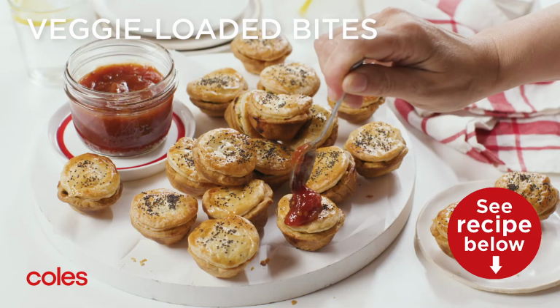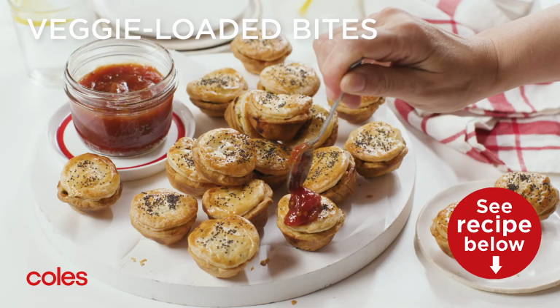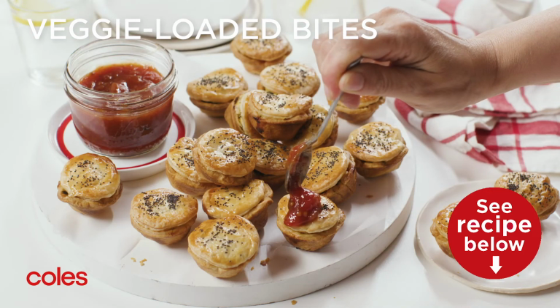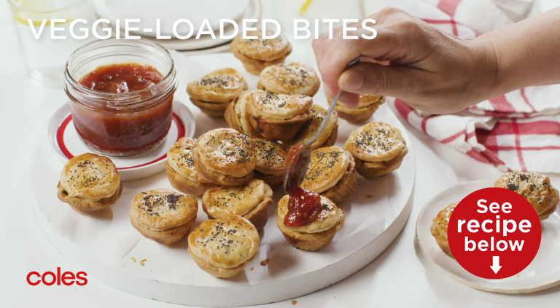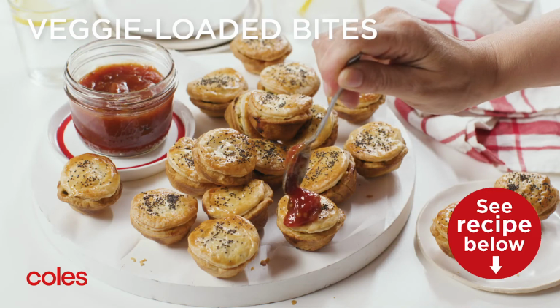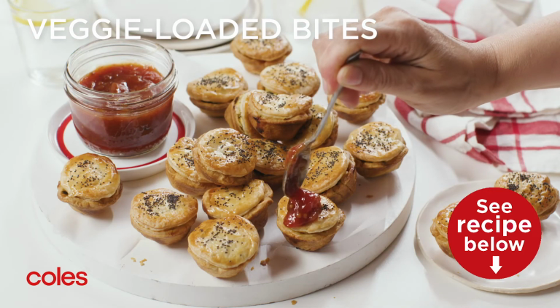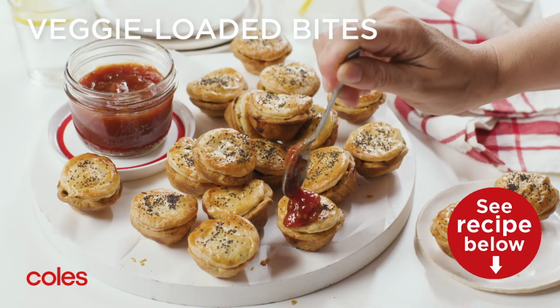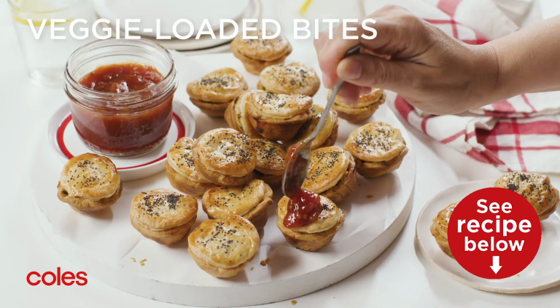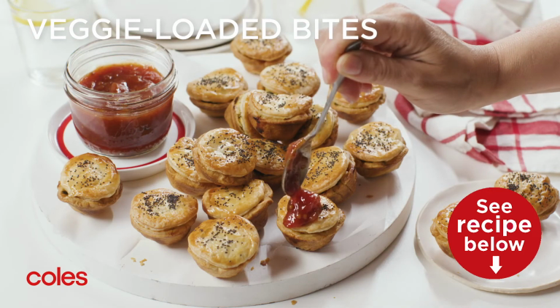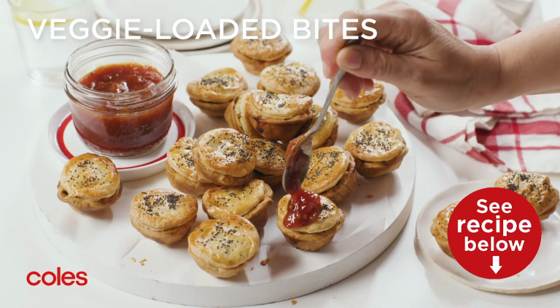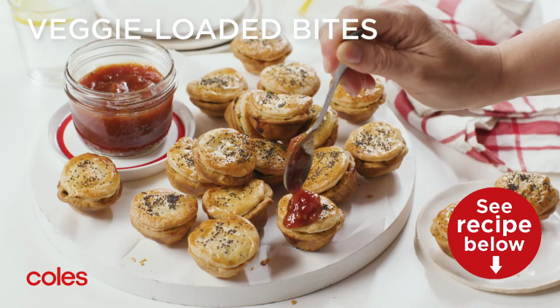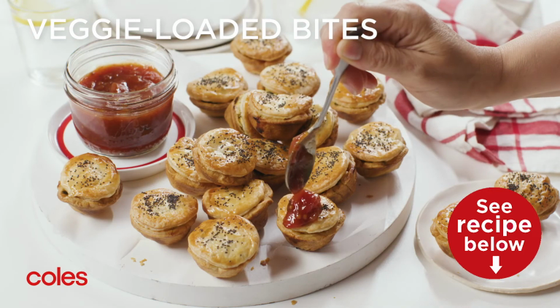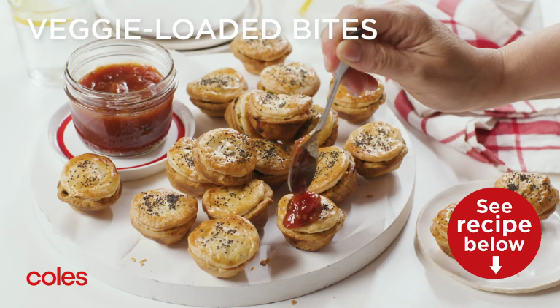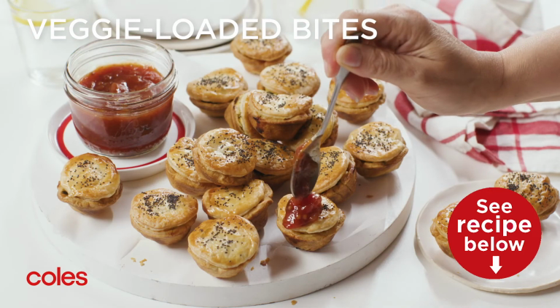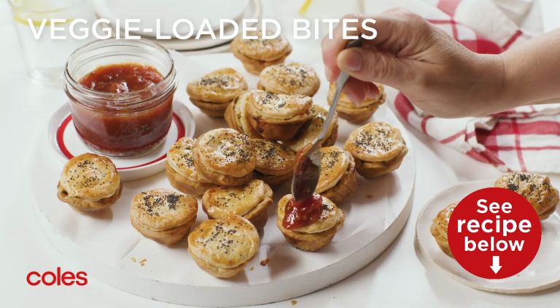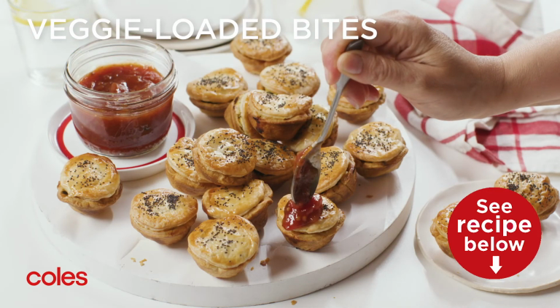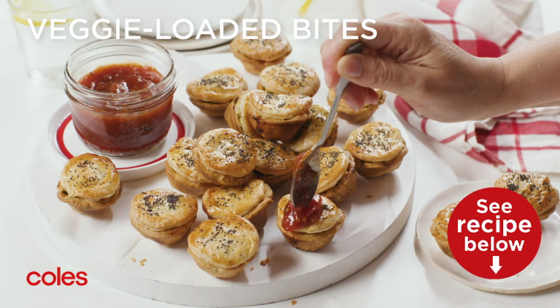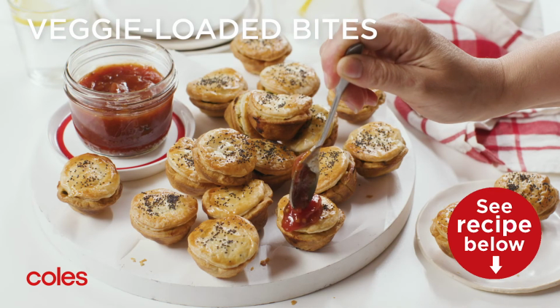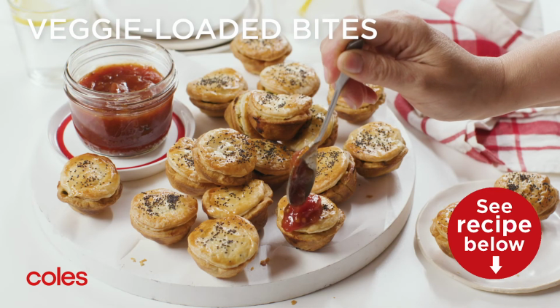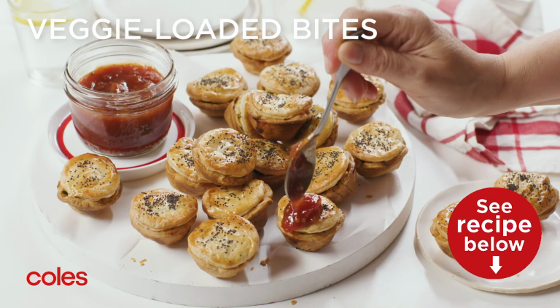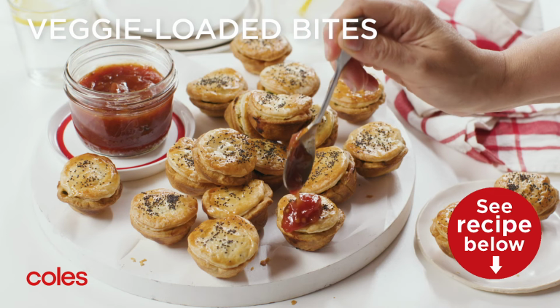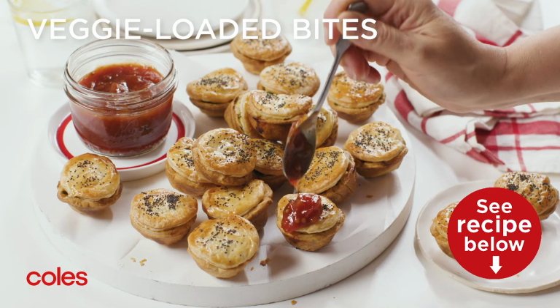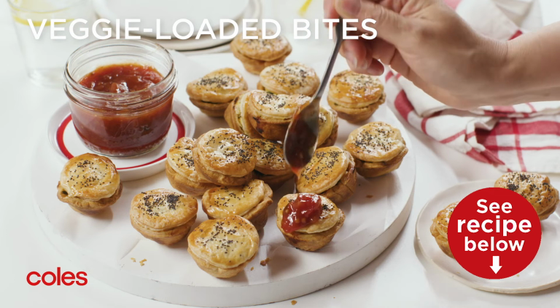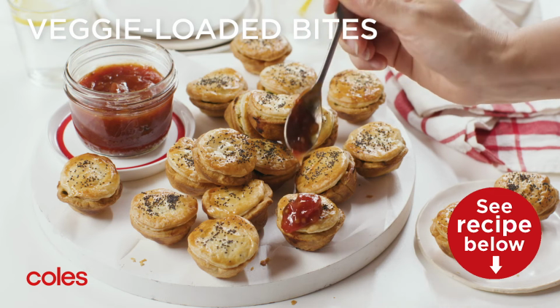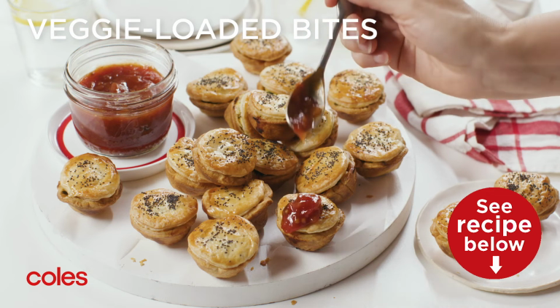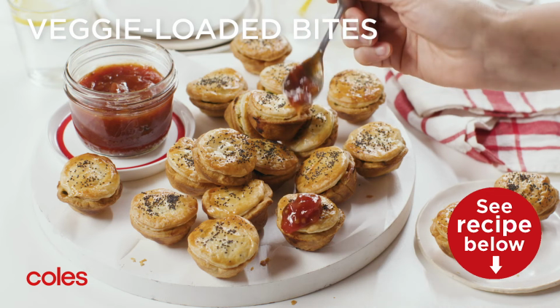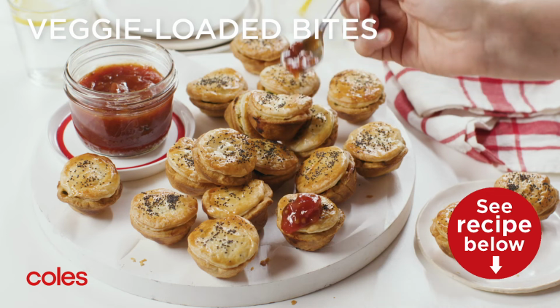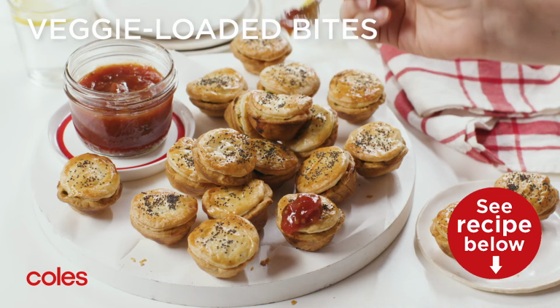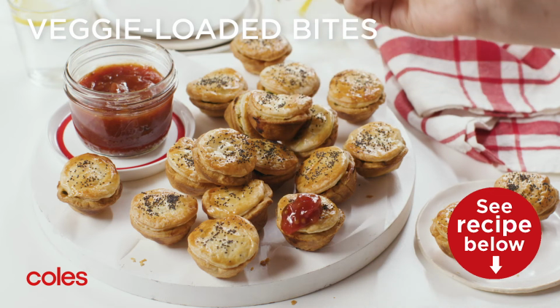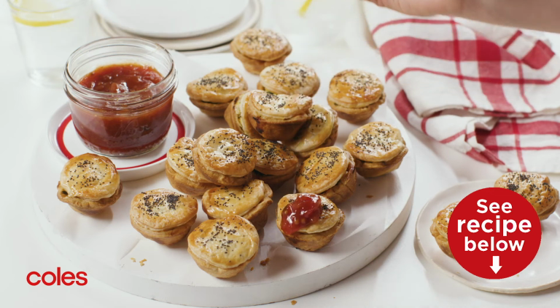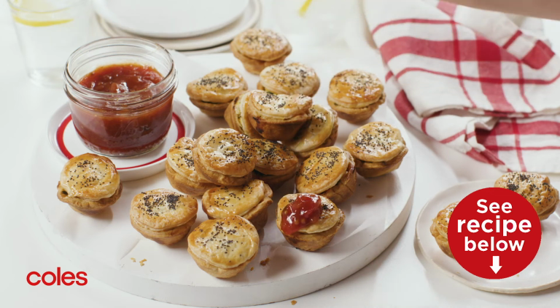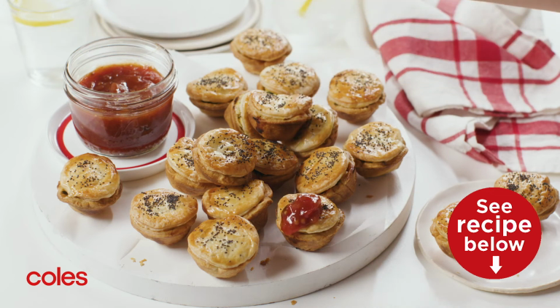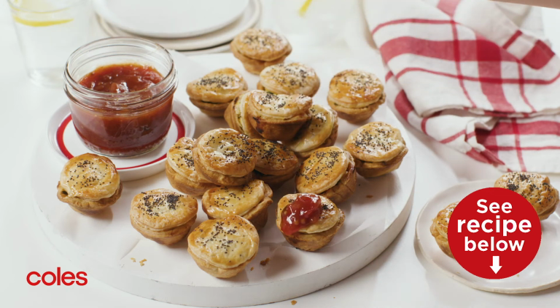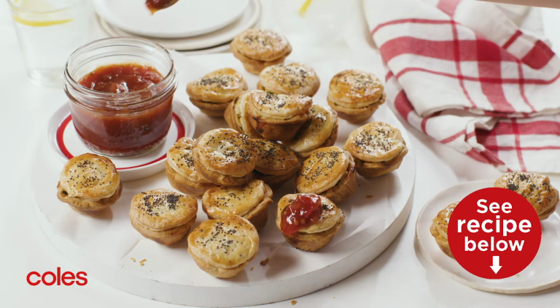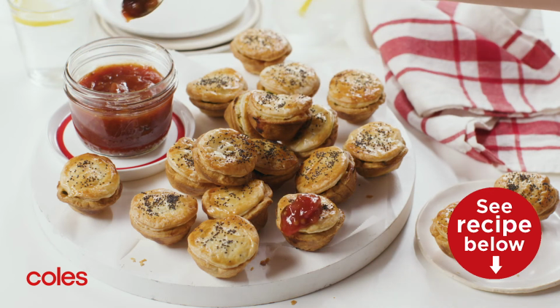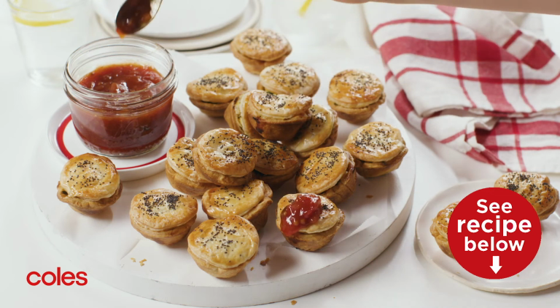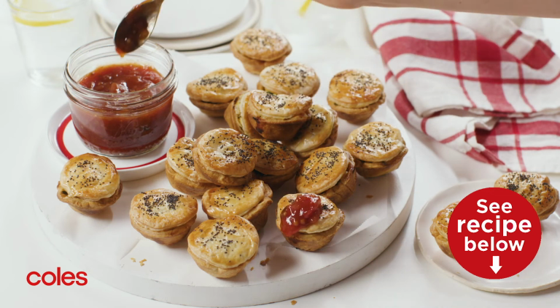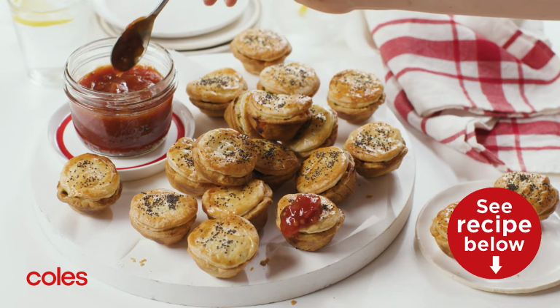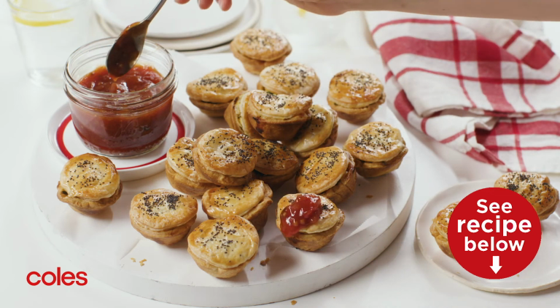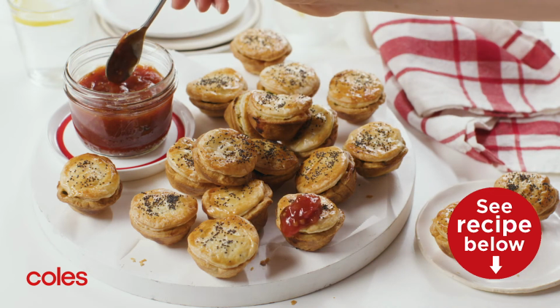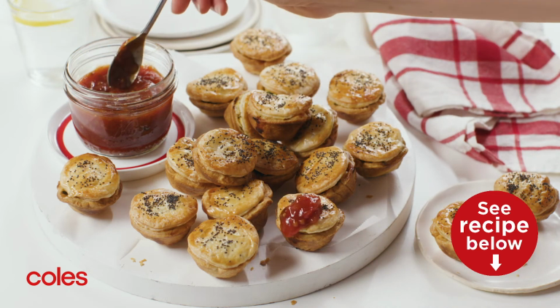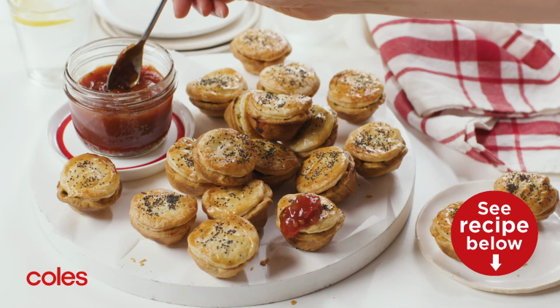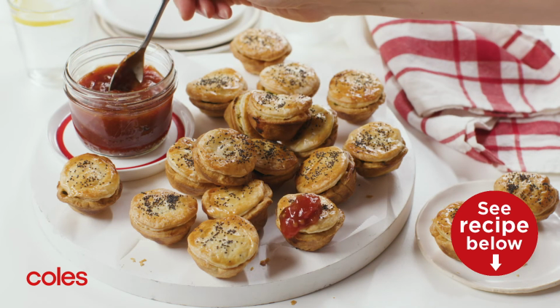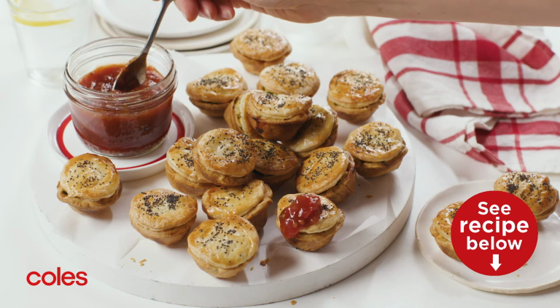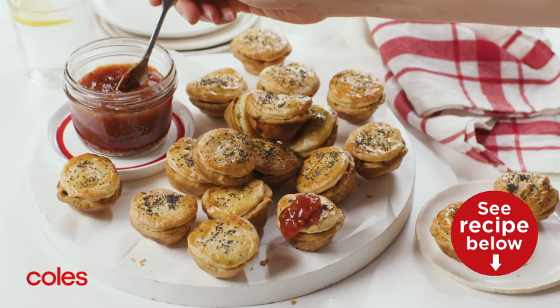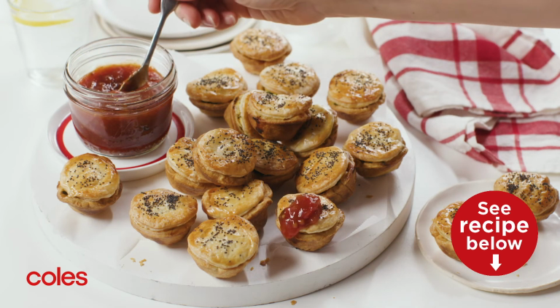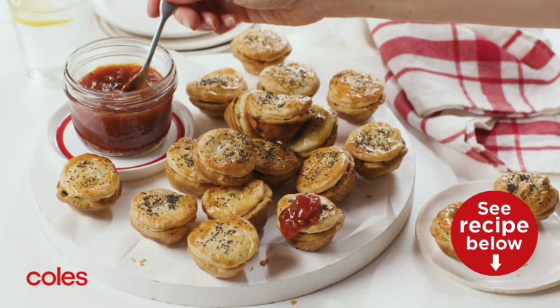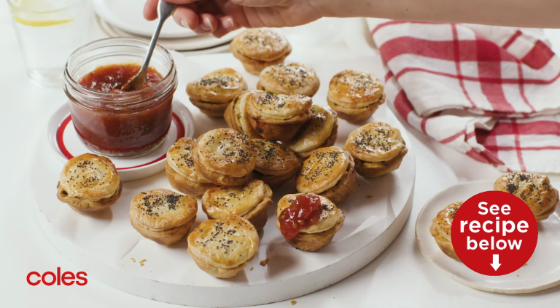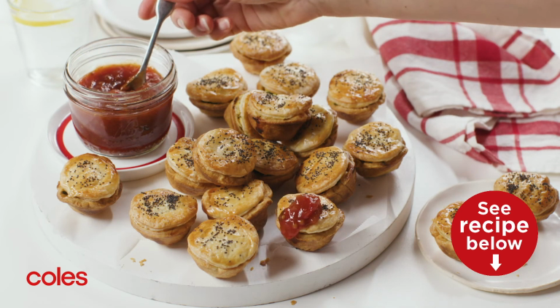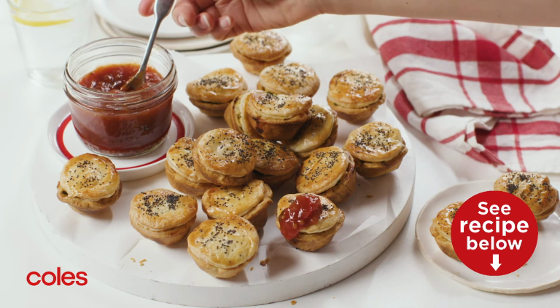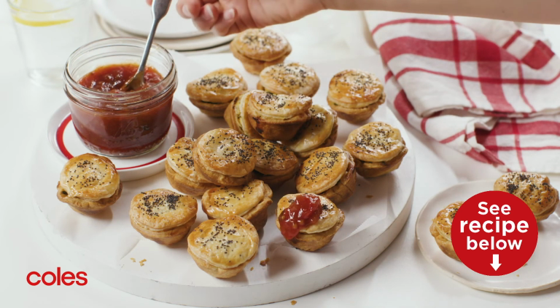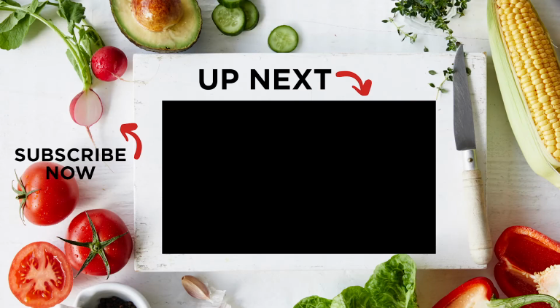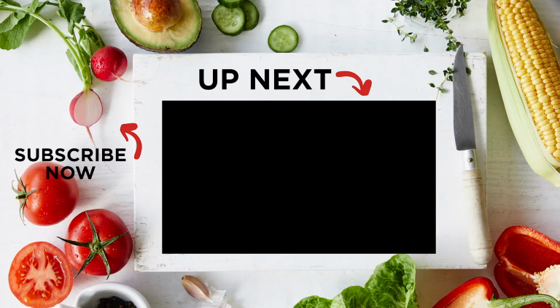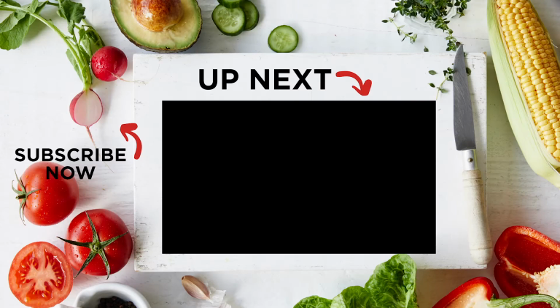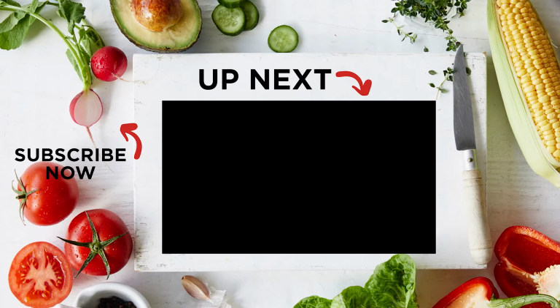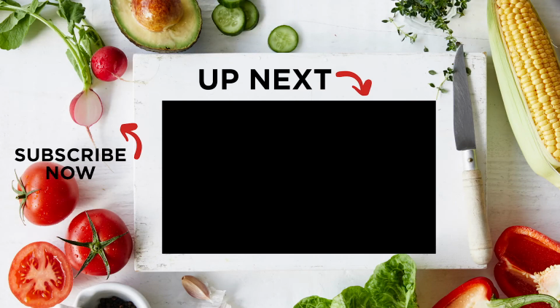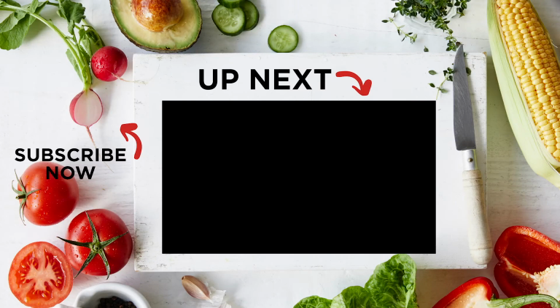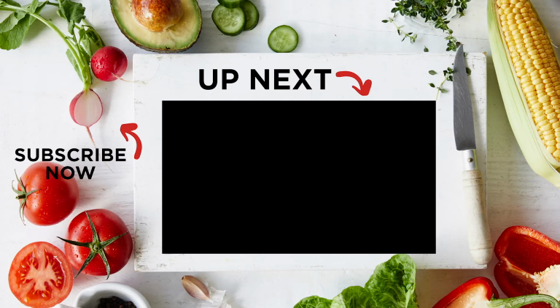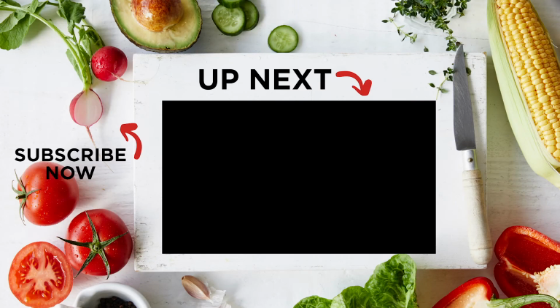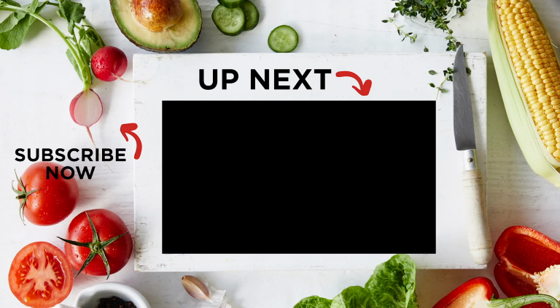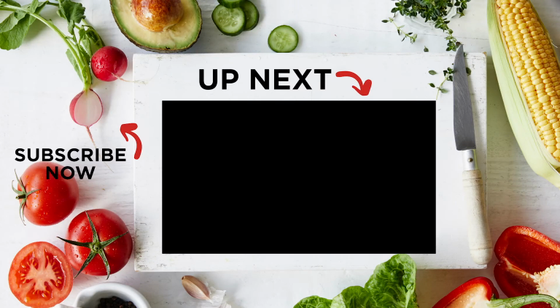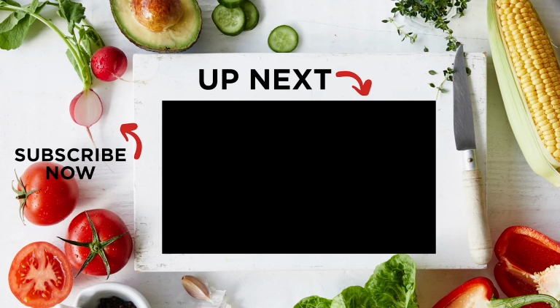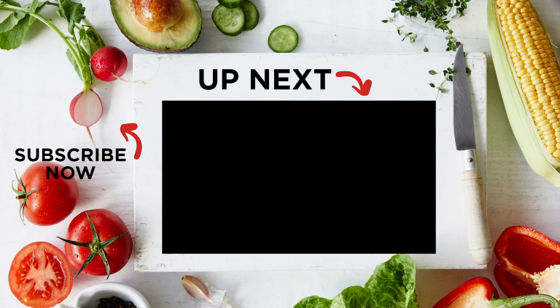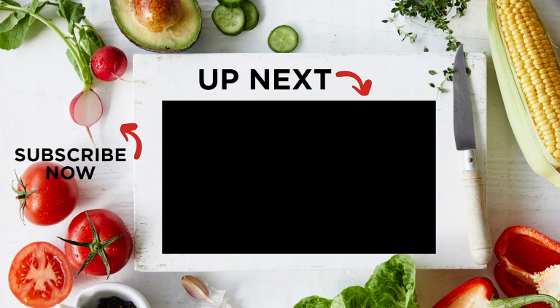These spinach and pumpkin party pies are the perfect vegetarian finger food for your next gathering. Let's go!